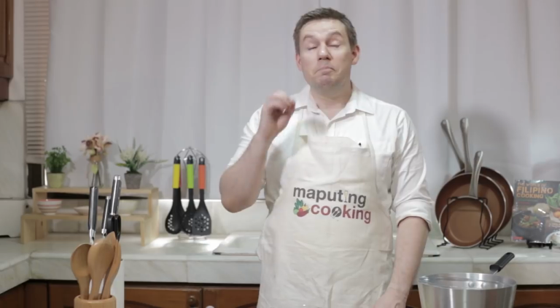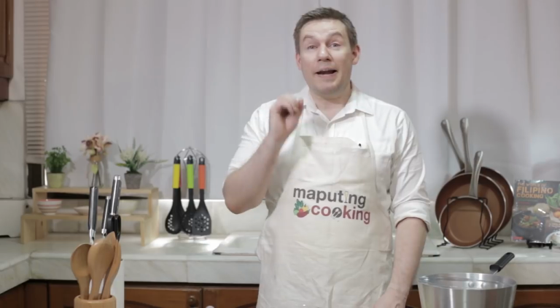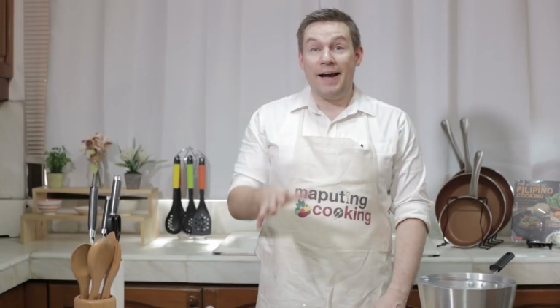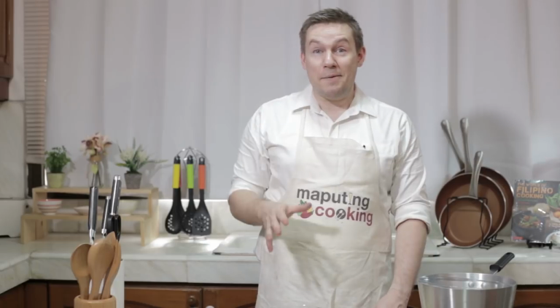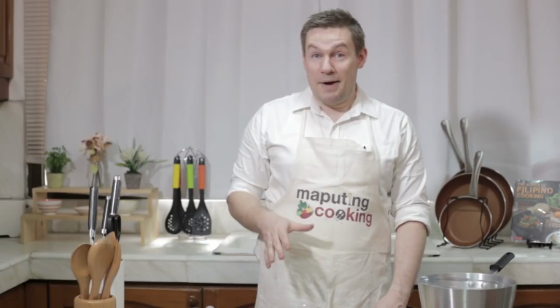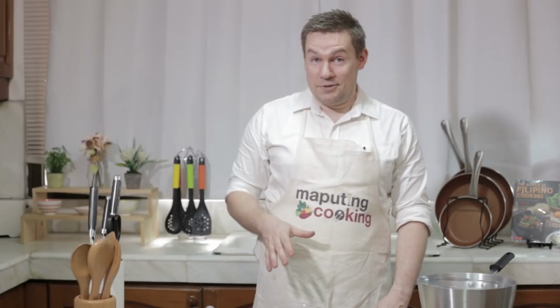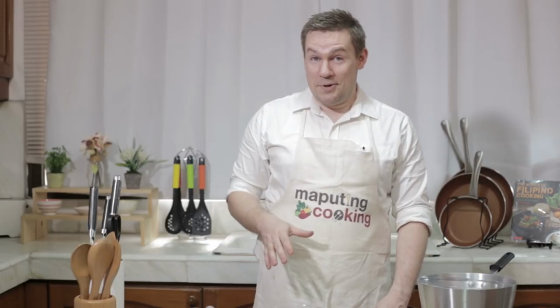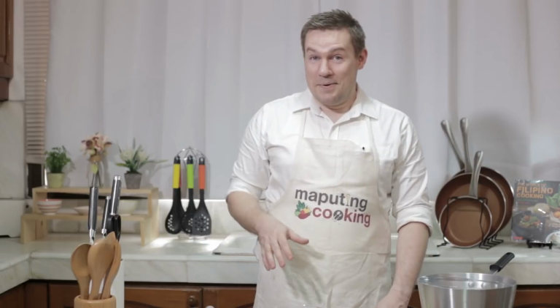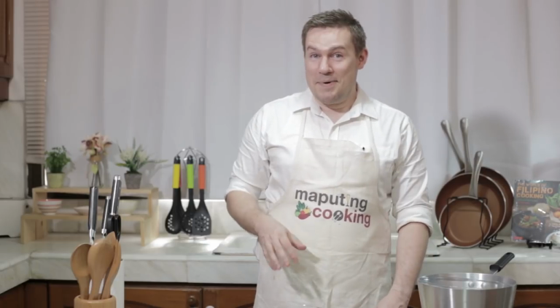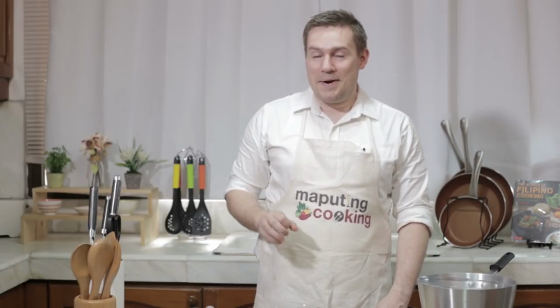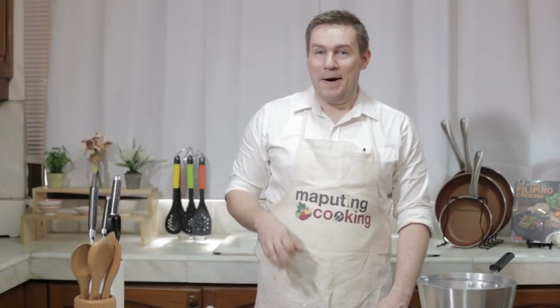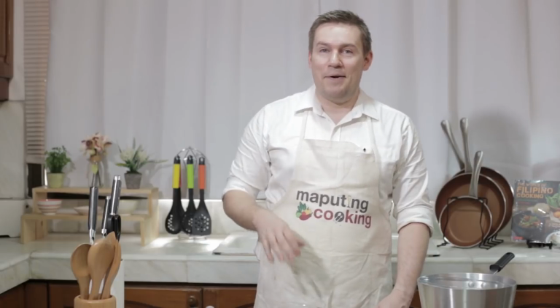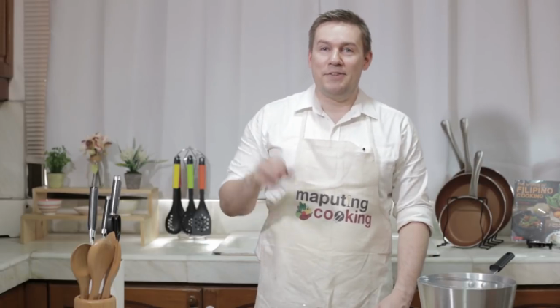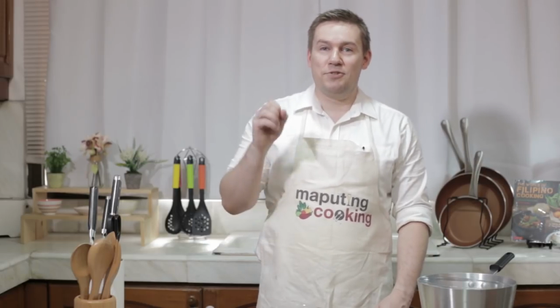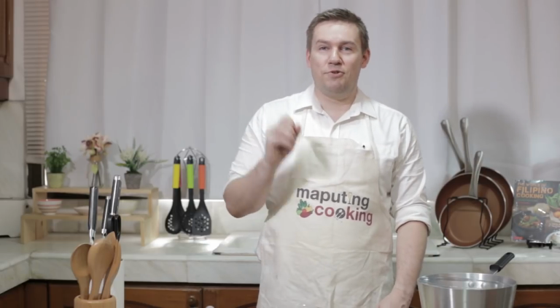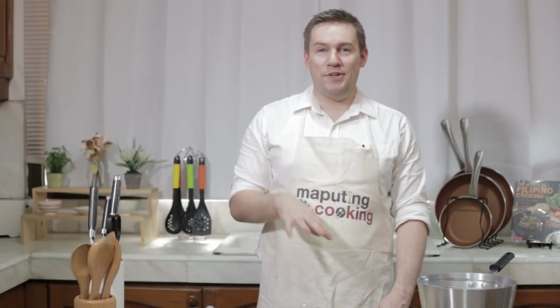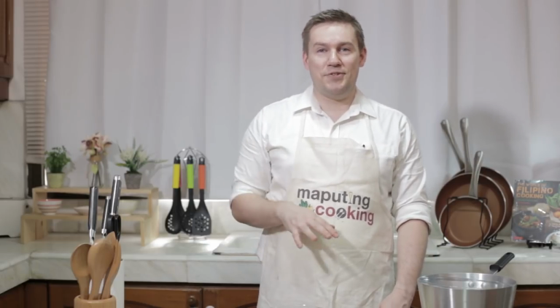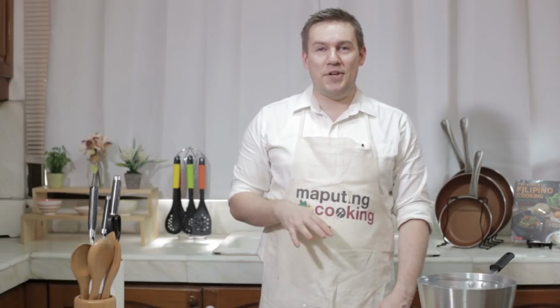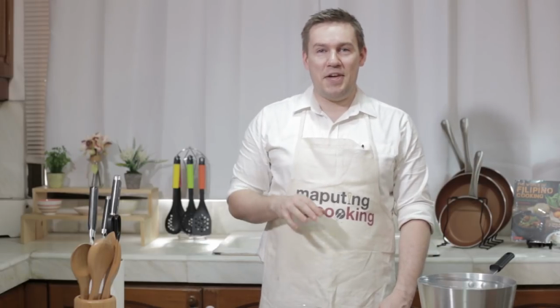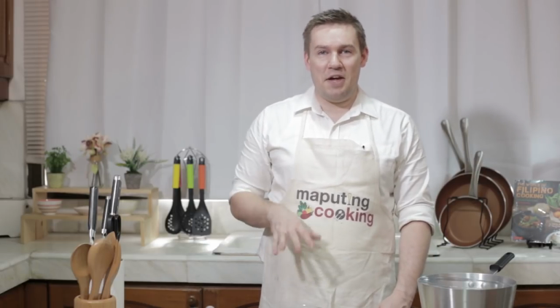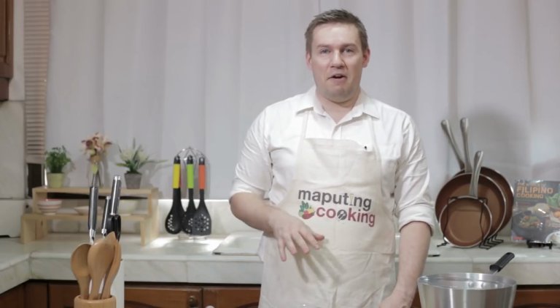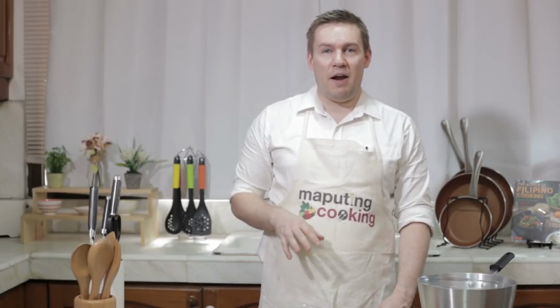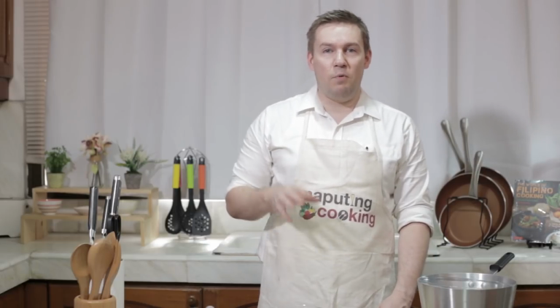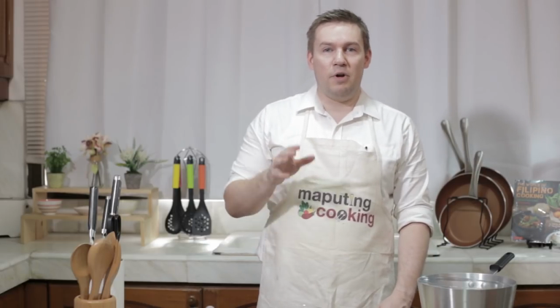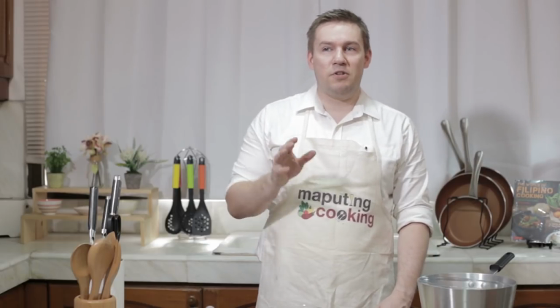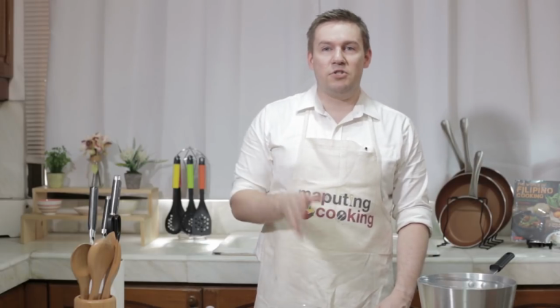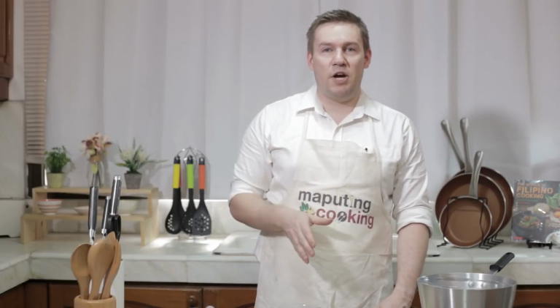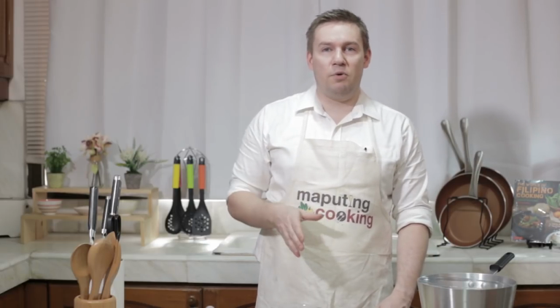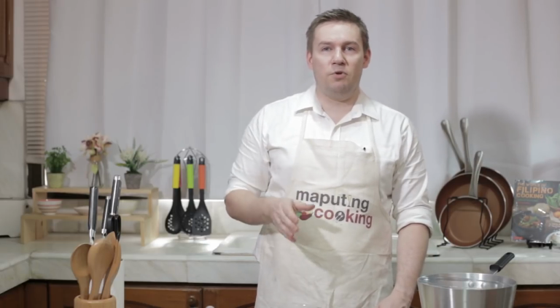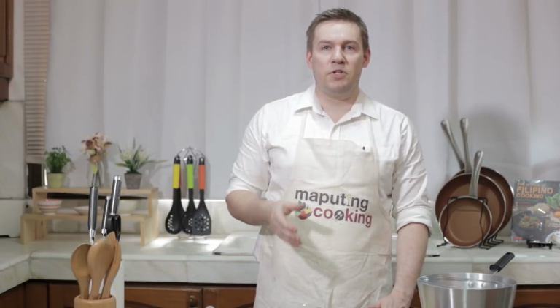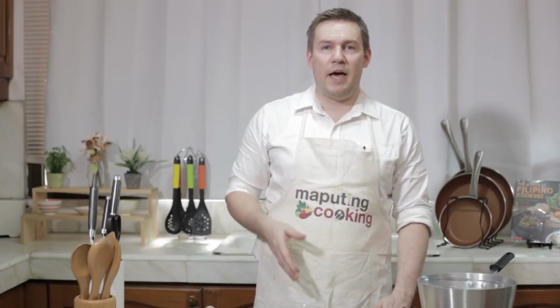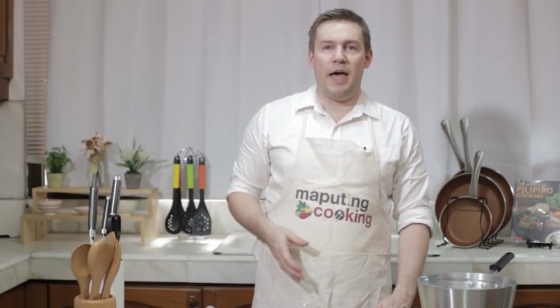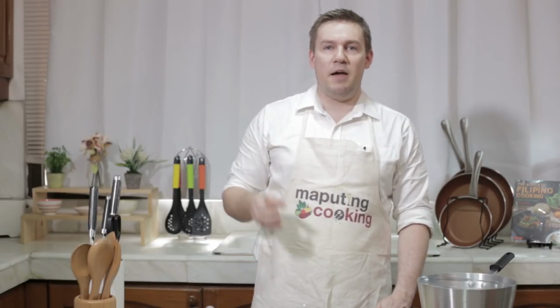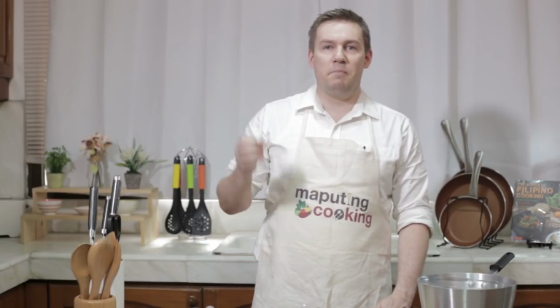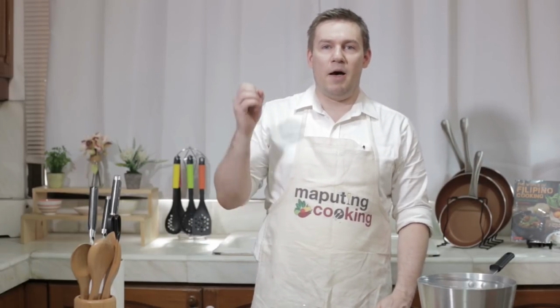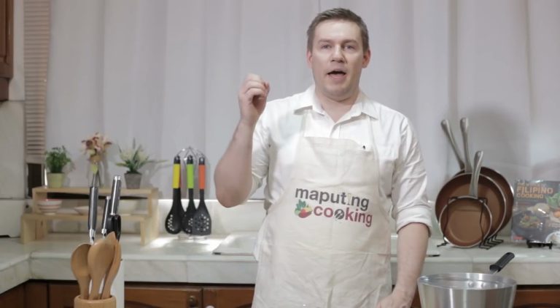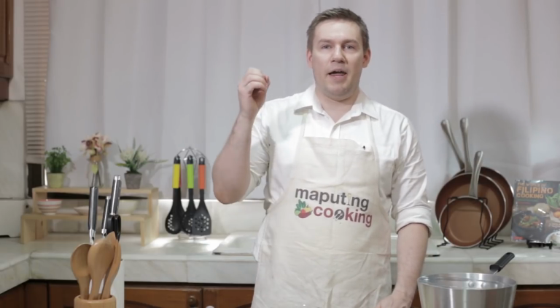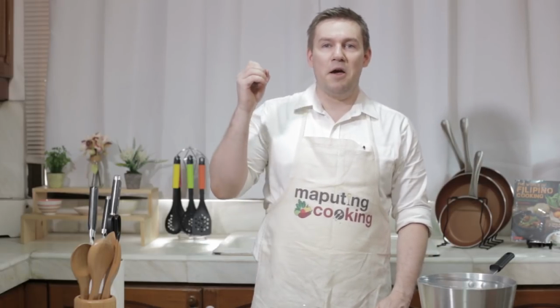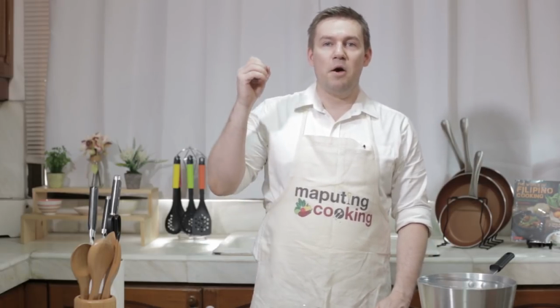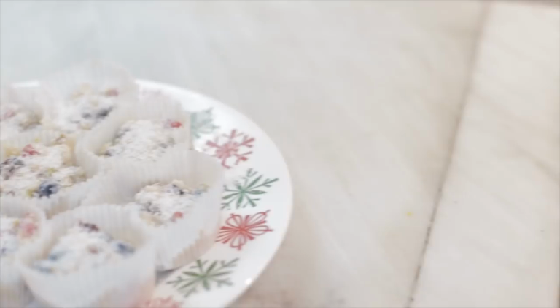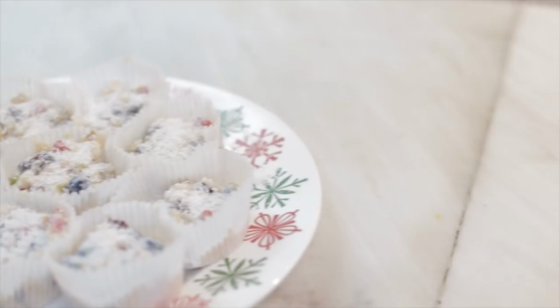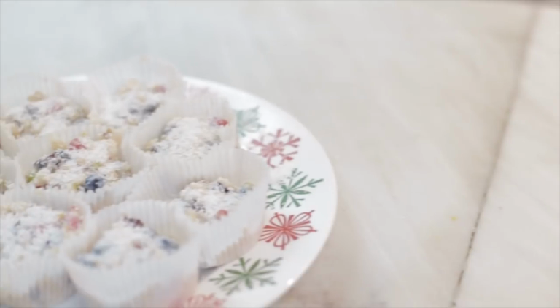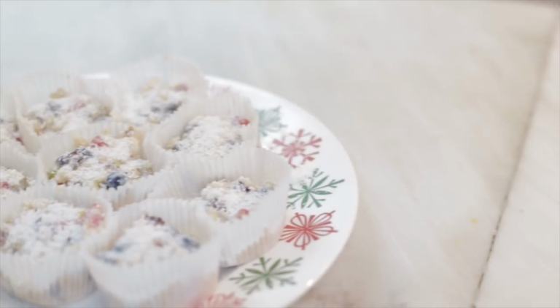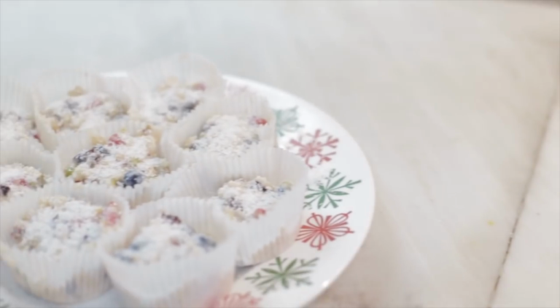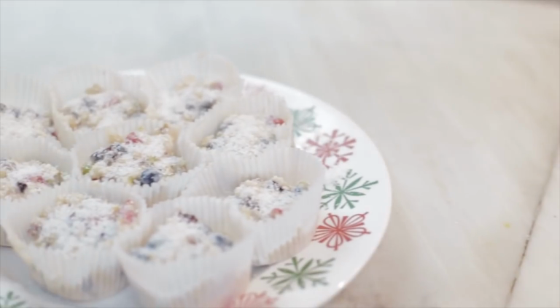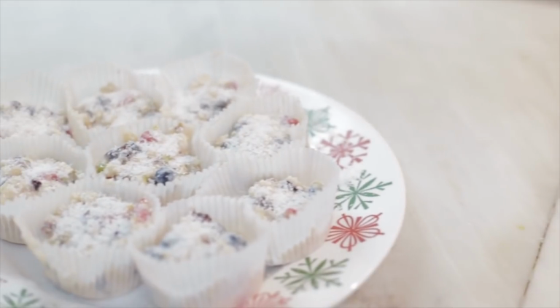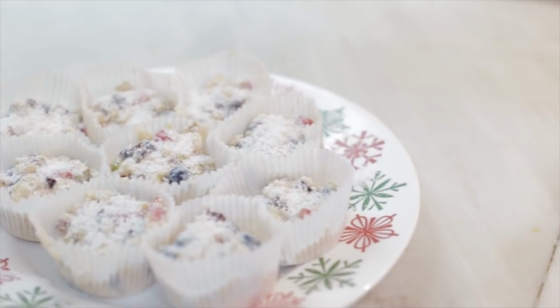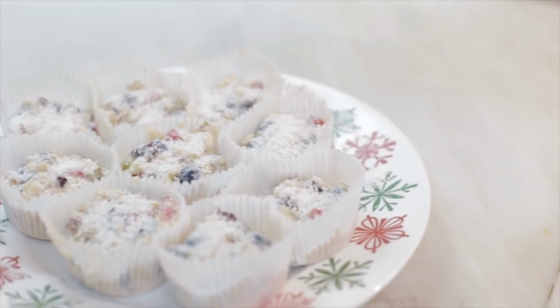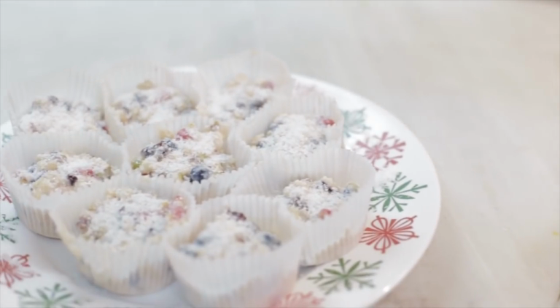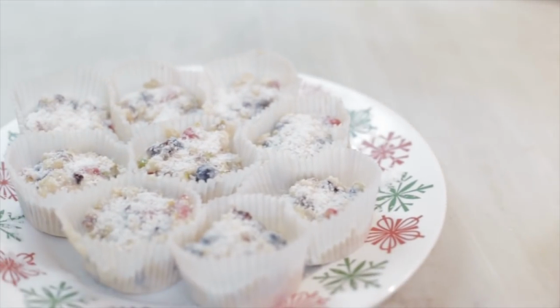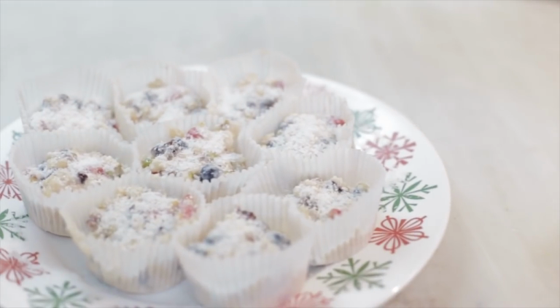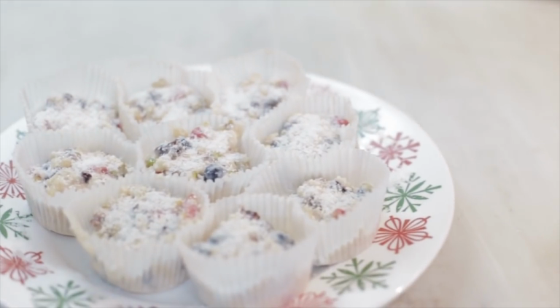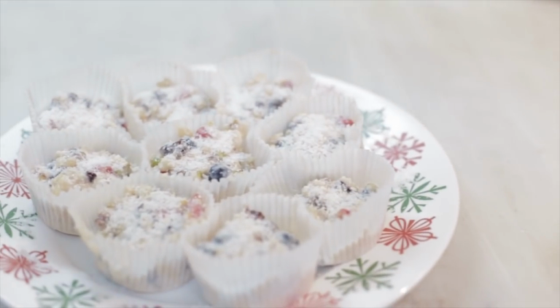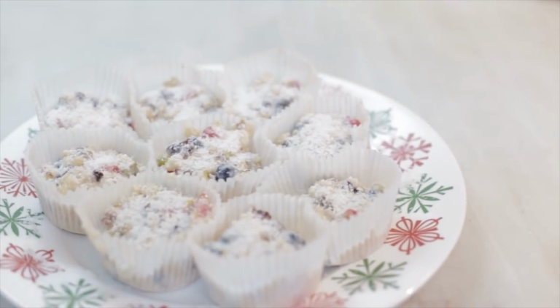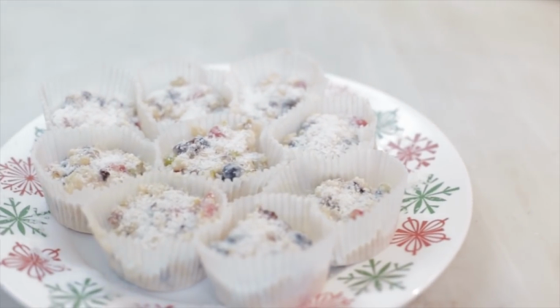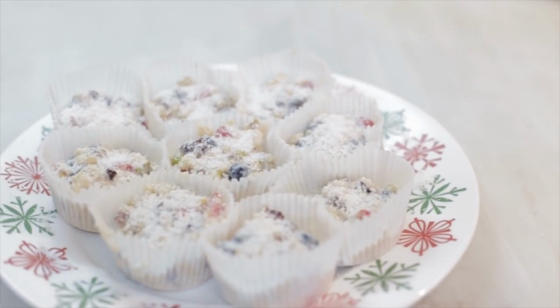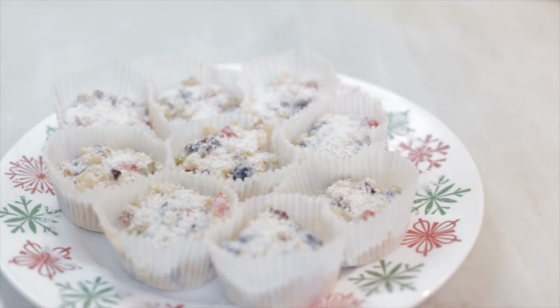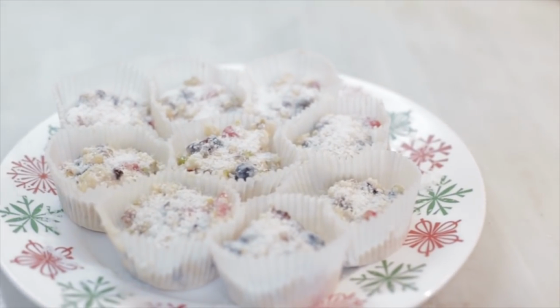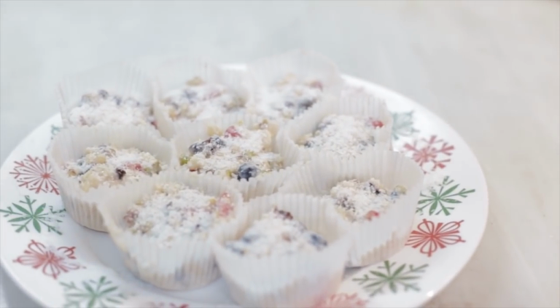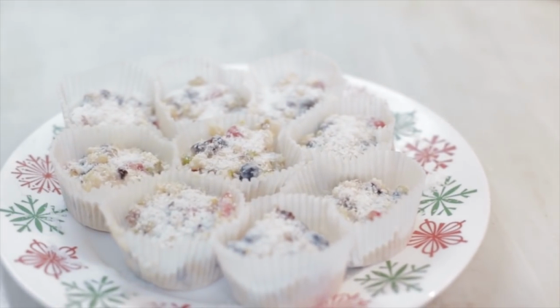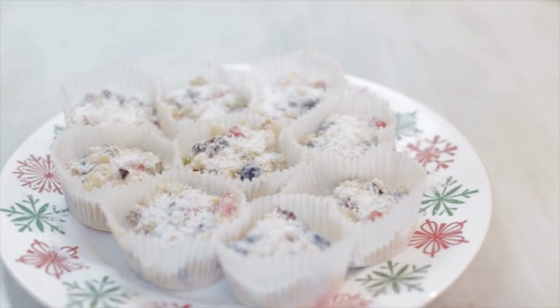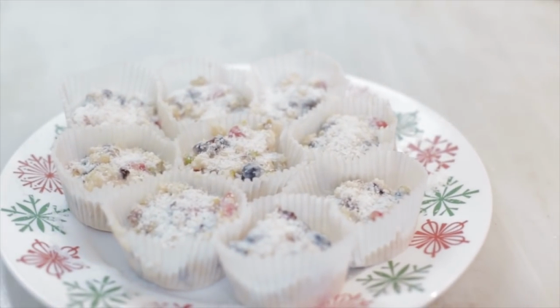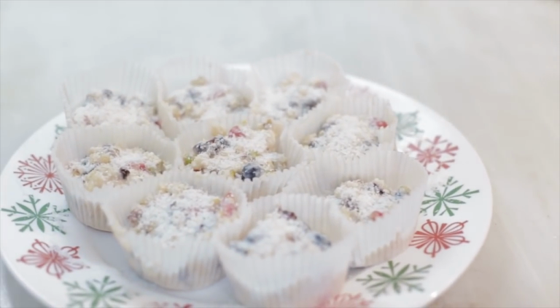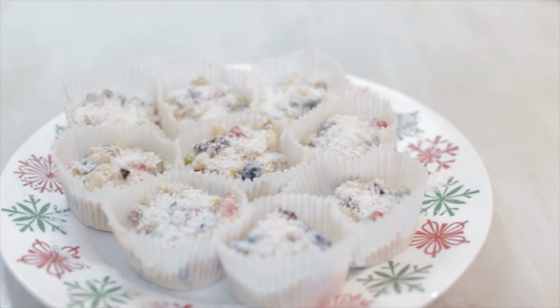Maligaya Paskong, Marco Bano. It's Chris here and I wanted to share with you today my white Christmas crackles recipe.